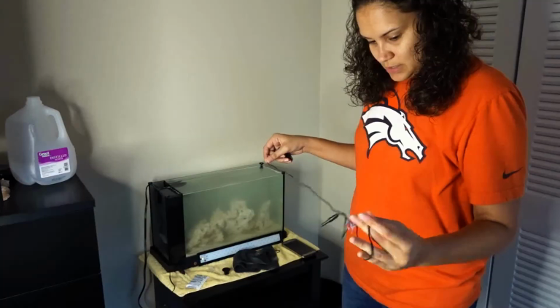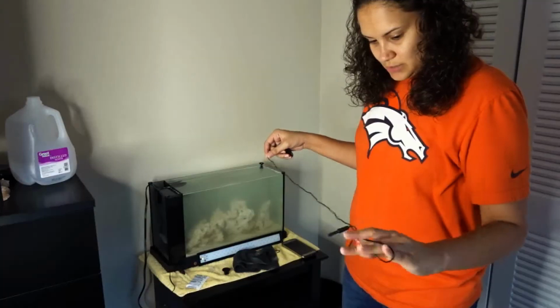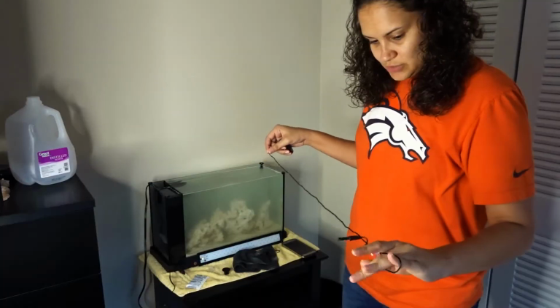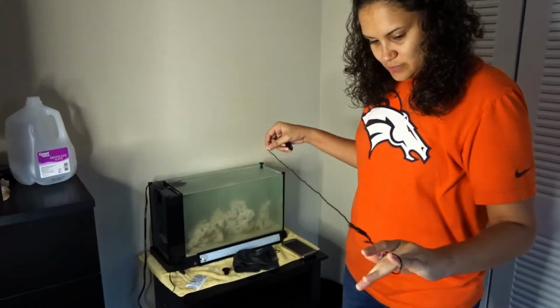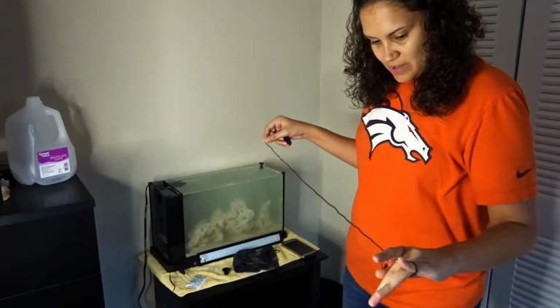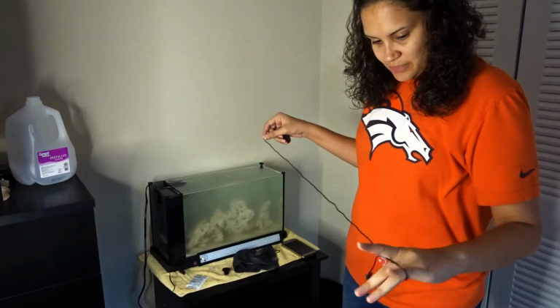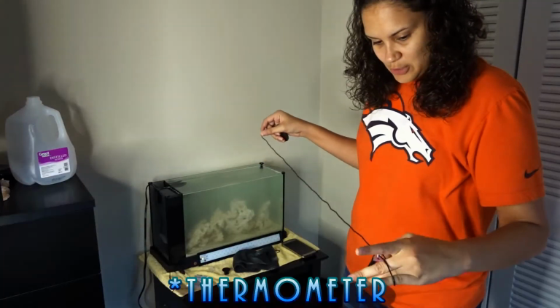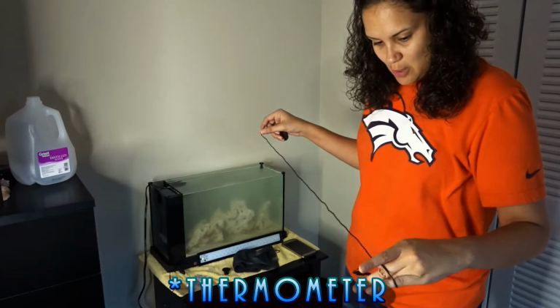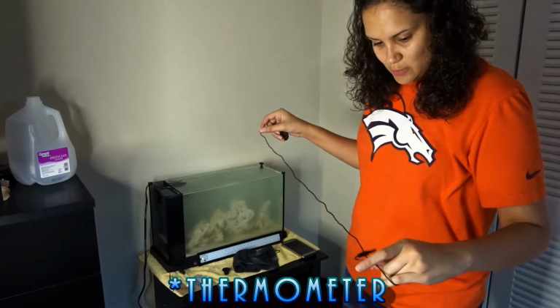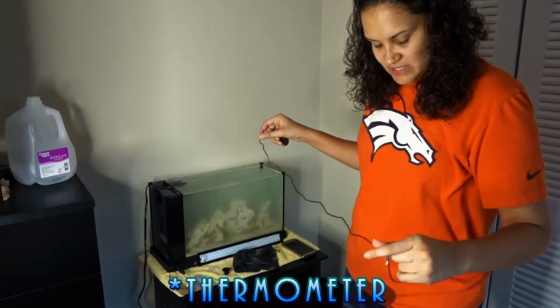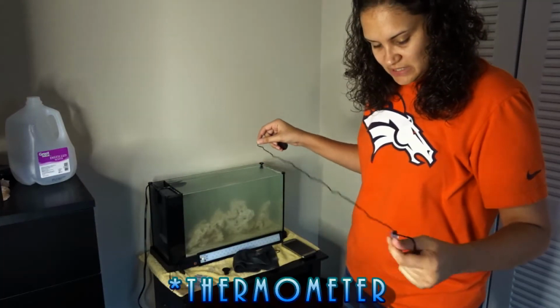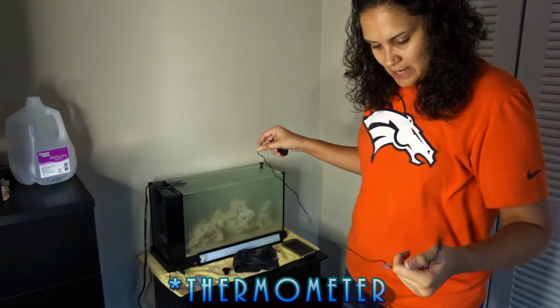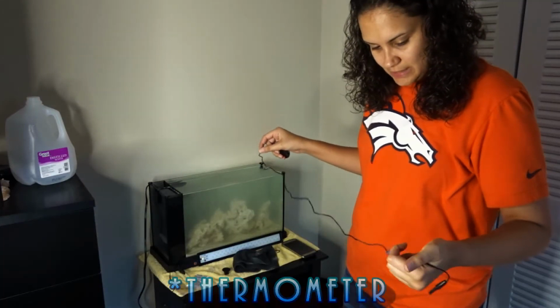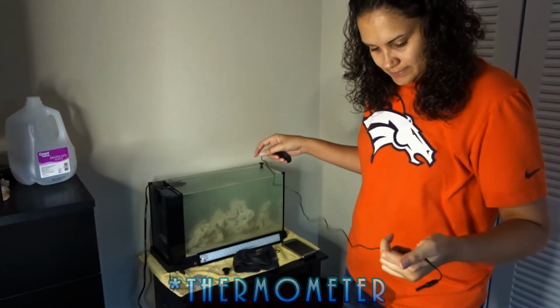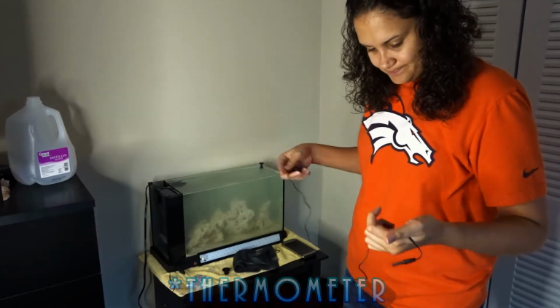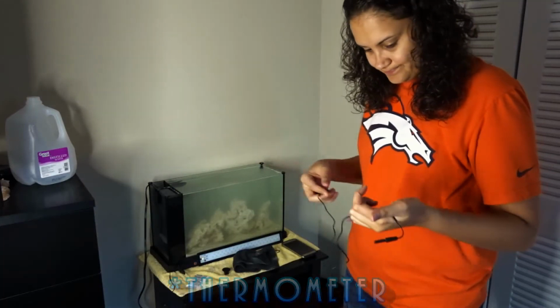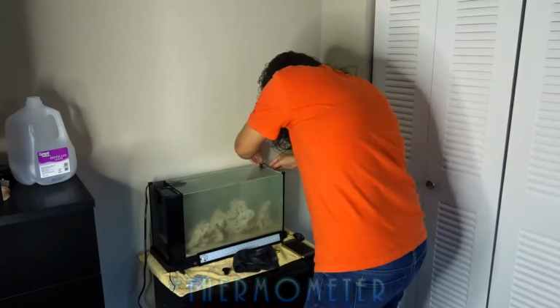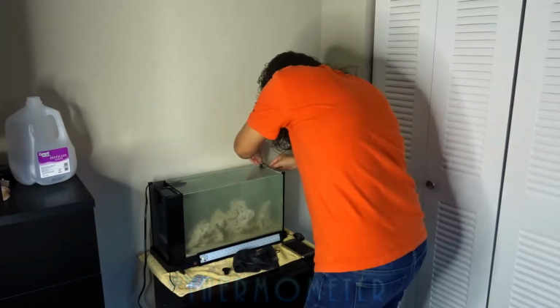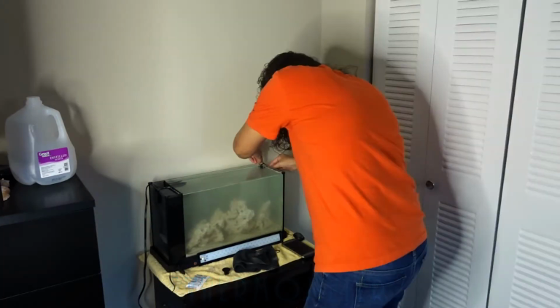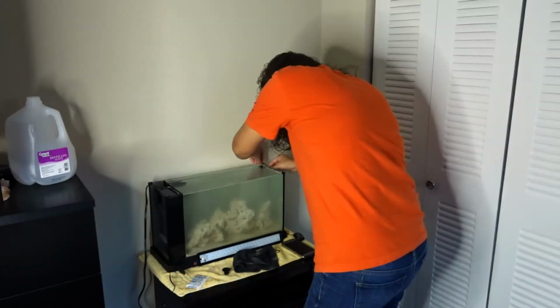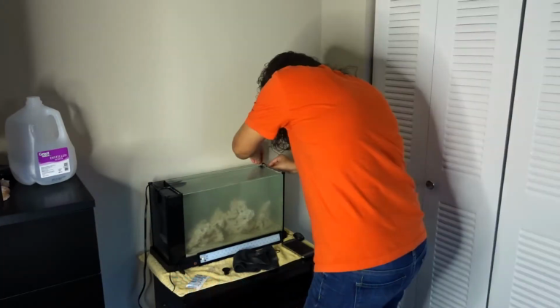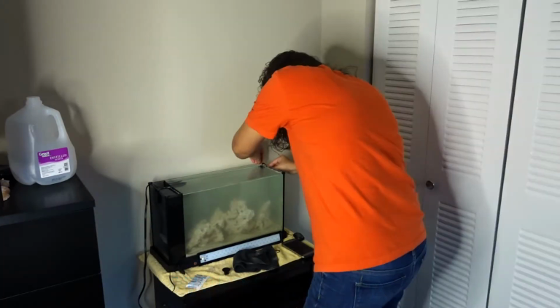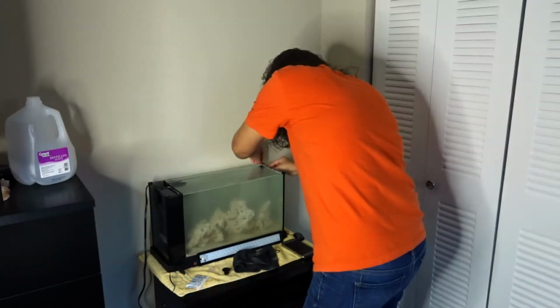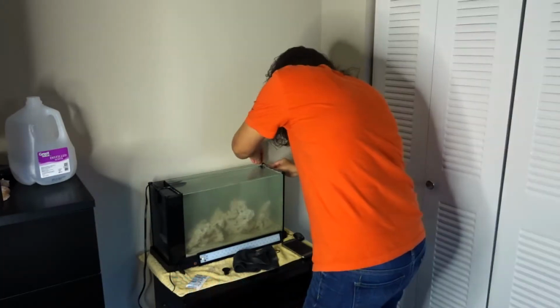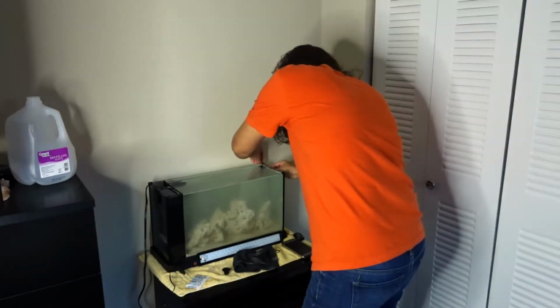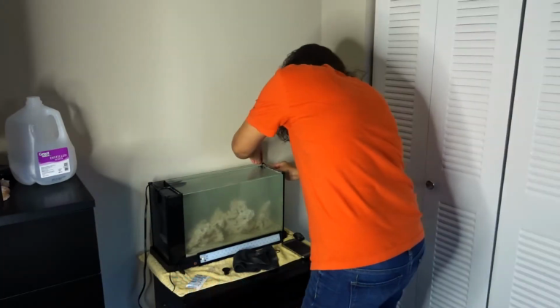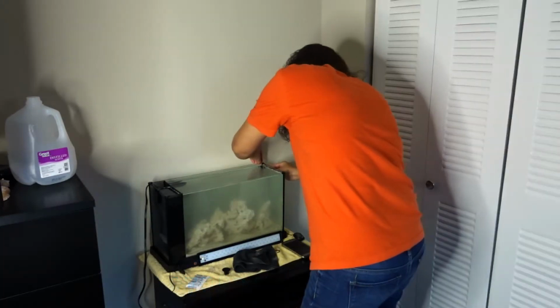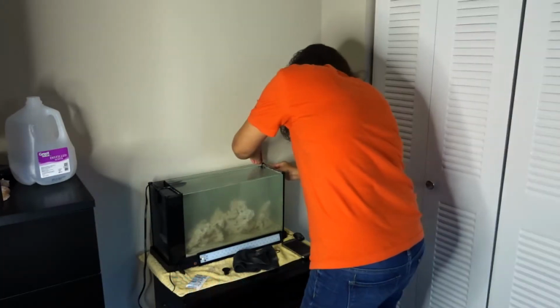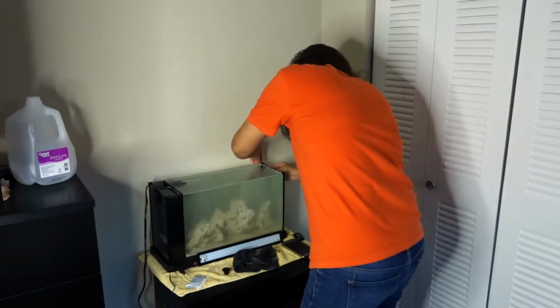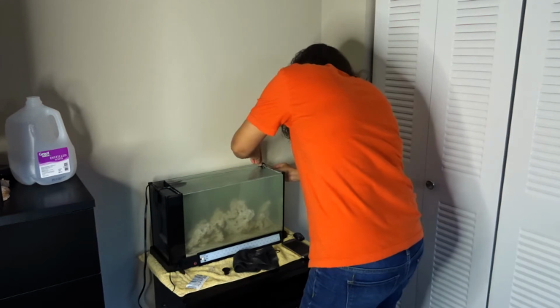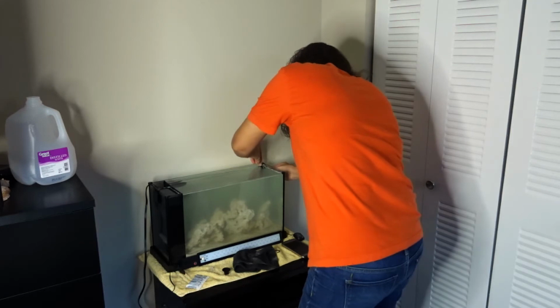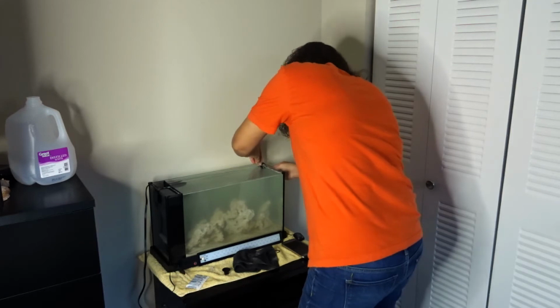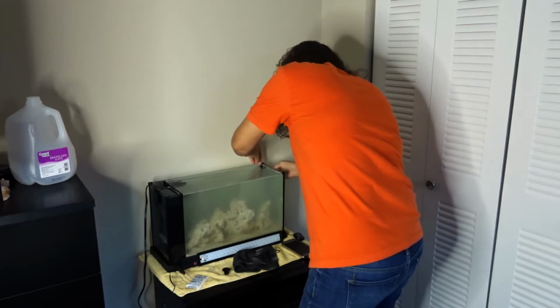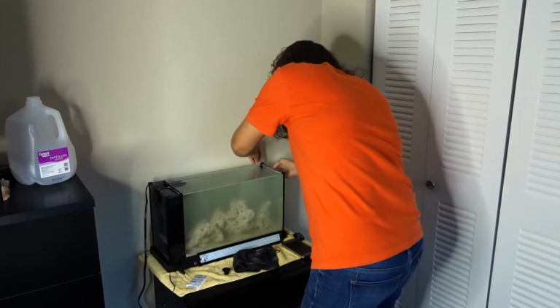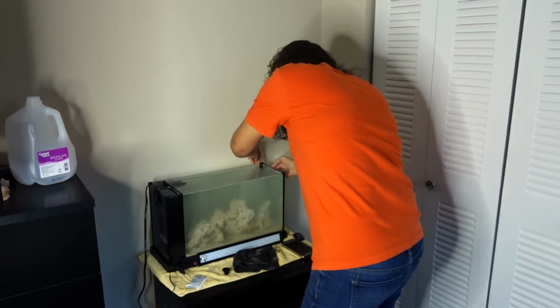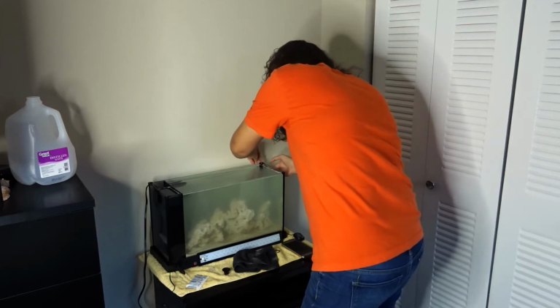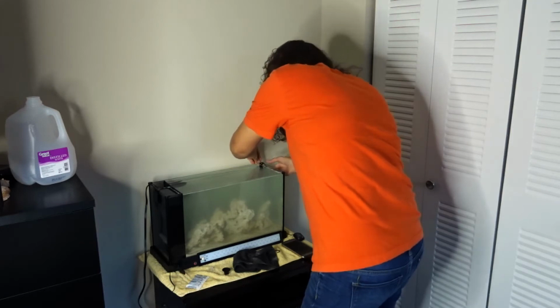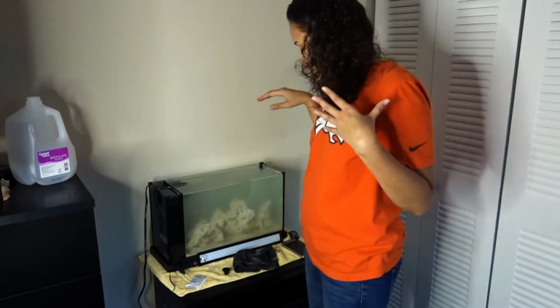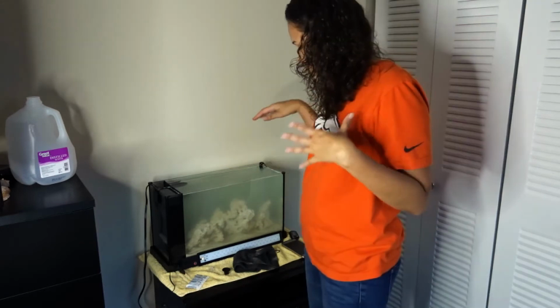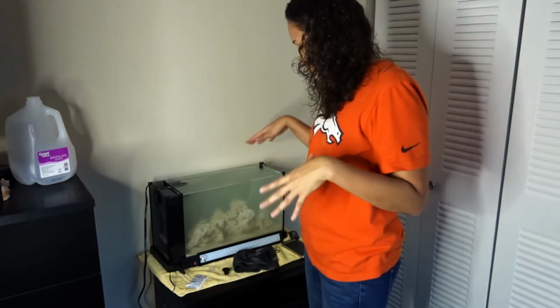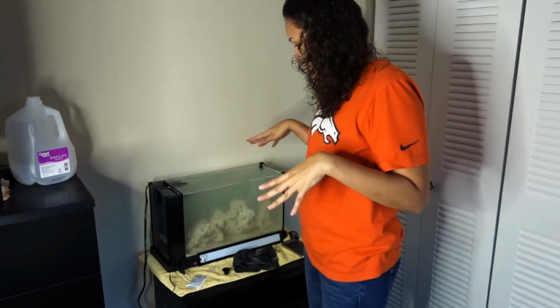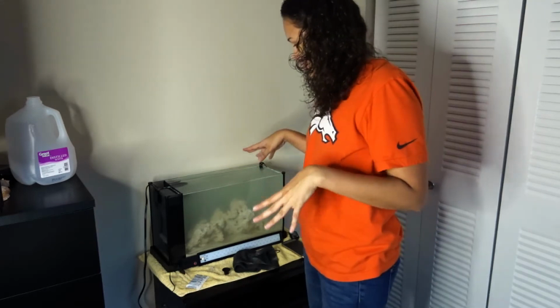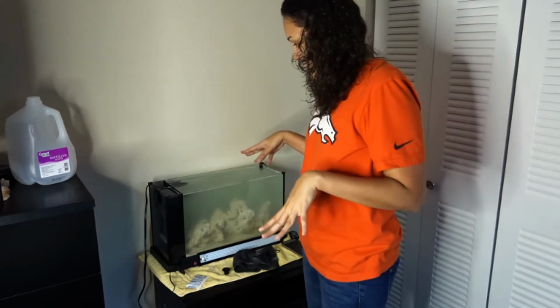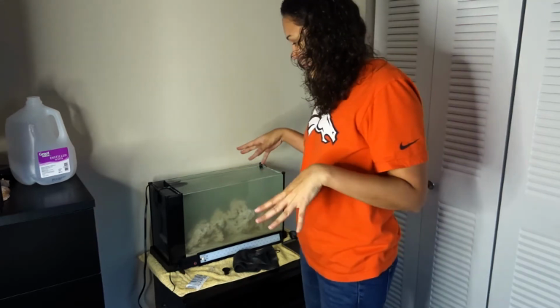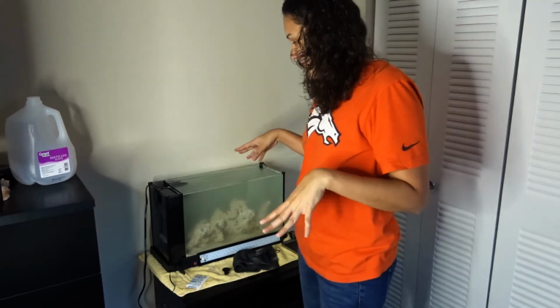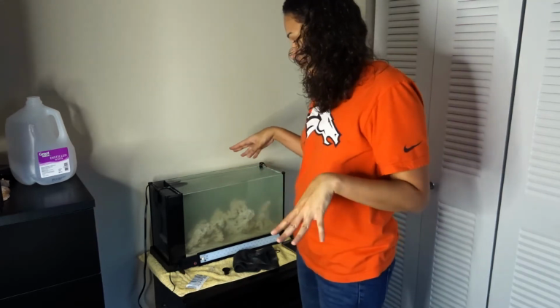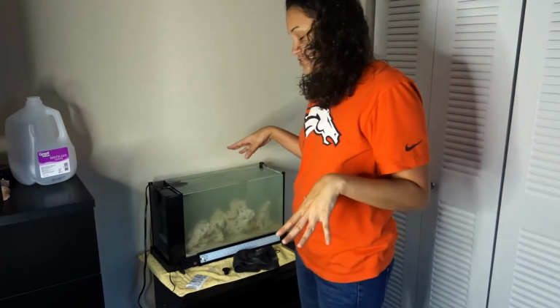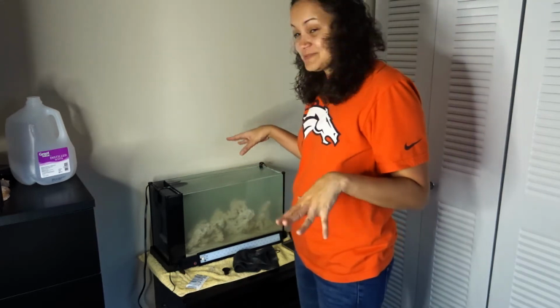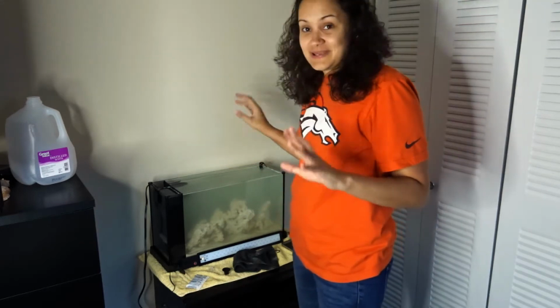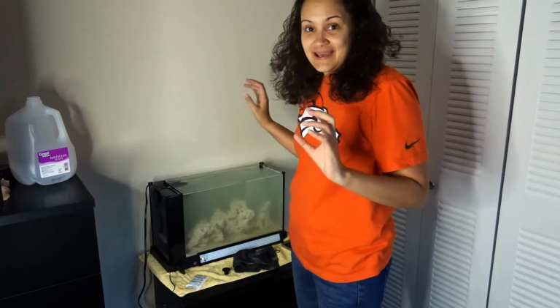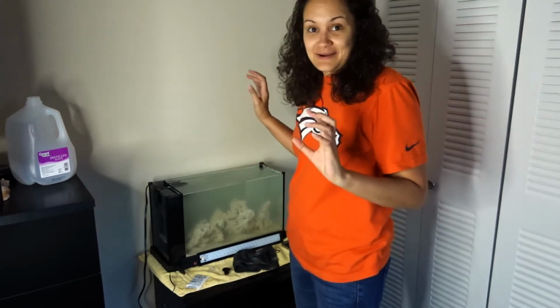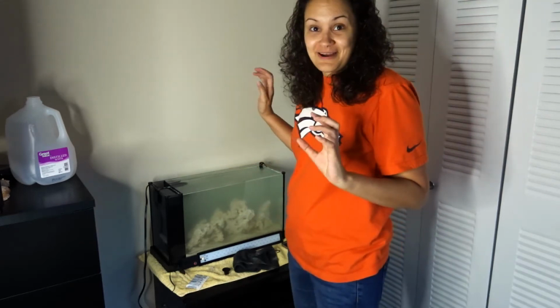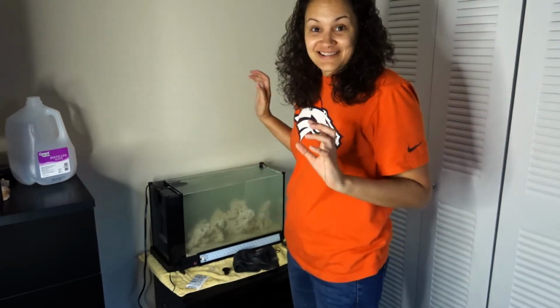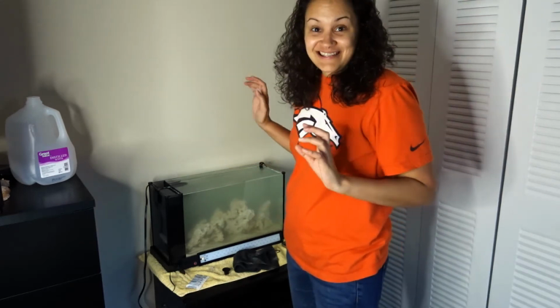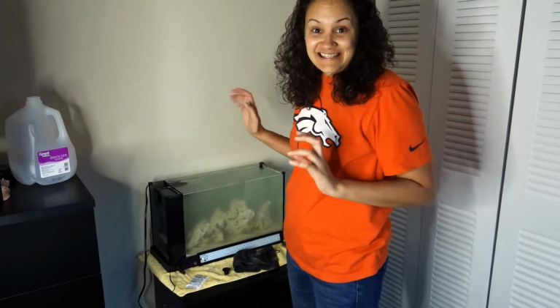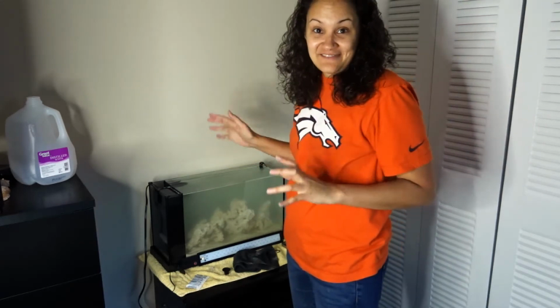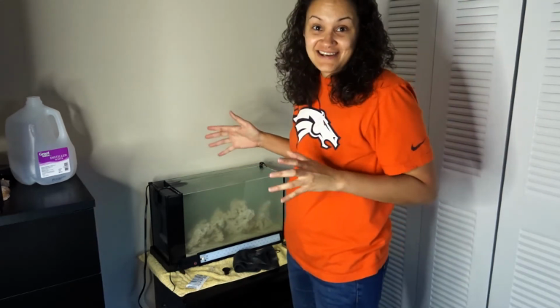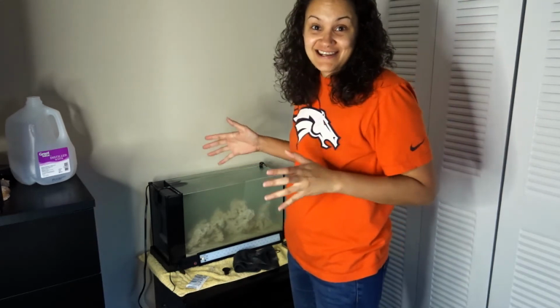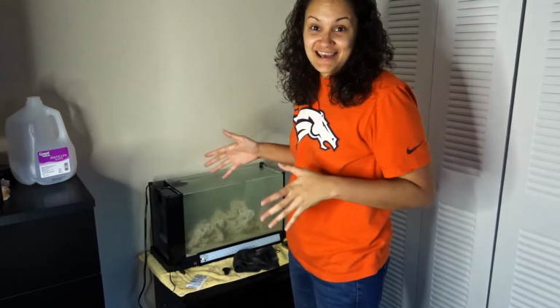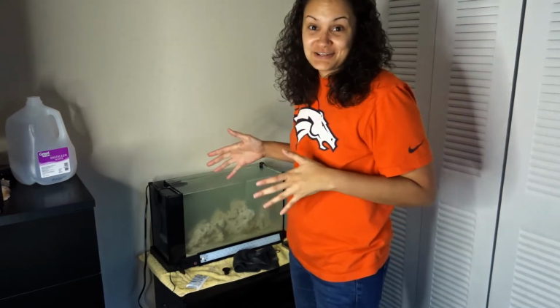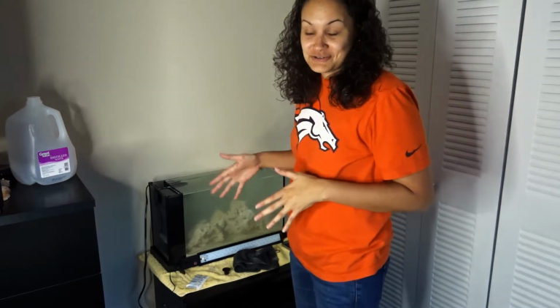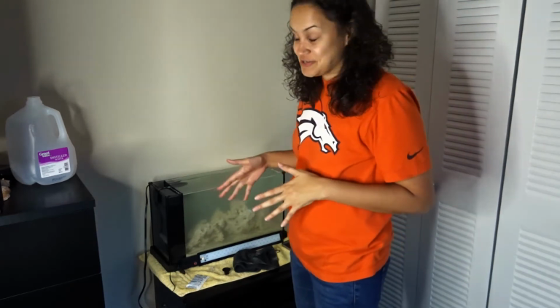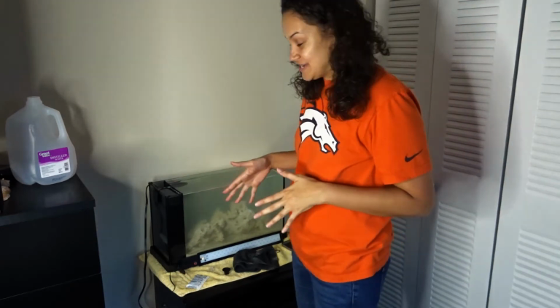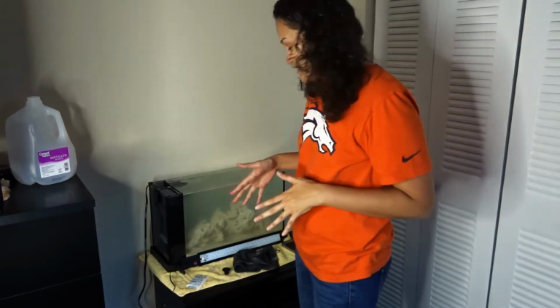Here's my thermometer. You want your tank water to be at about 78 degrees.